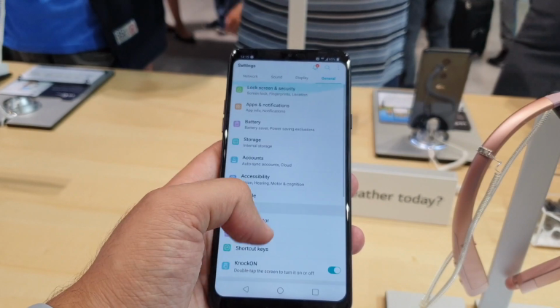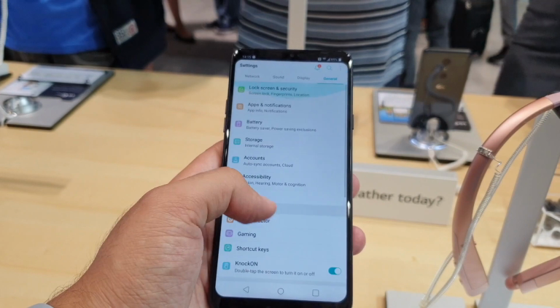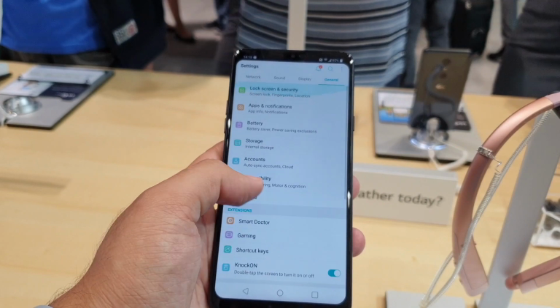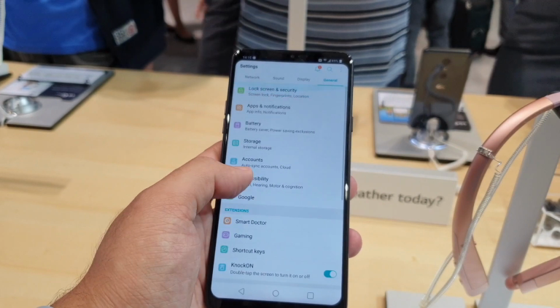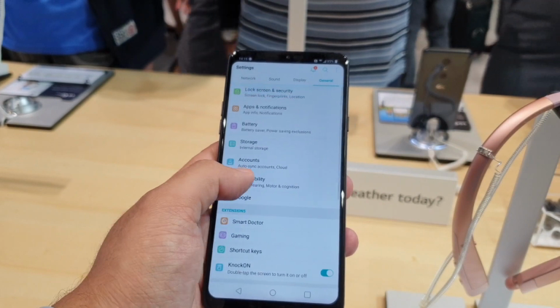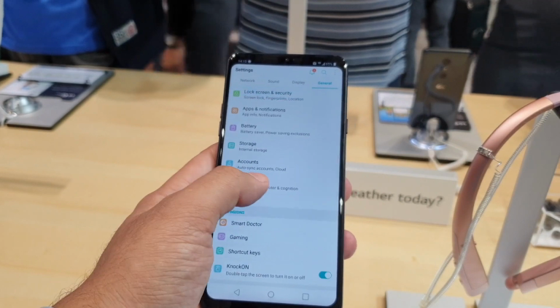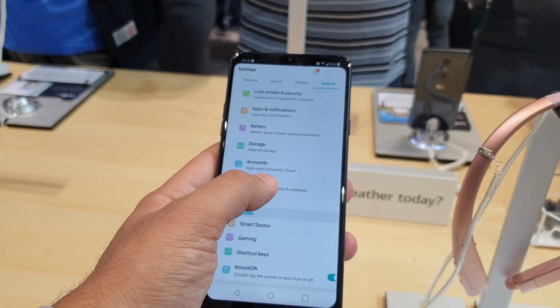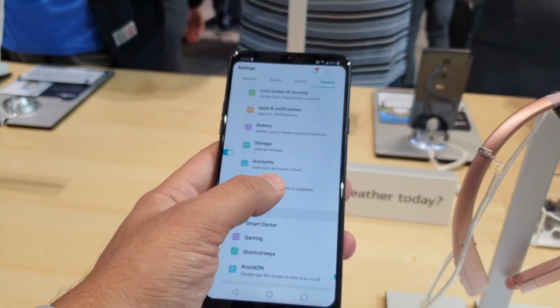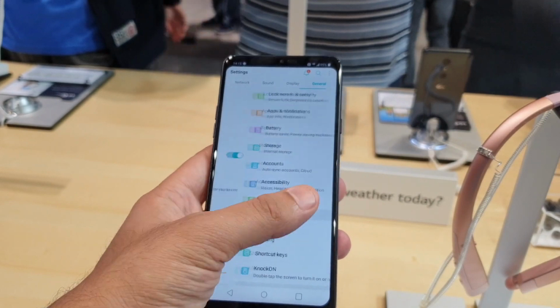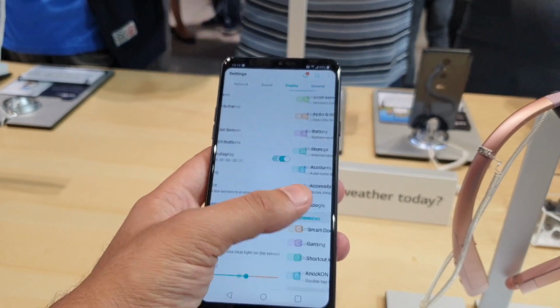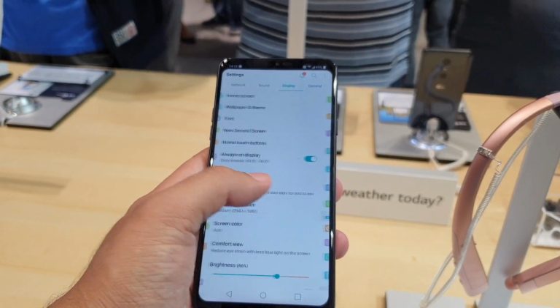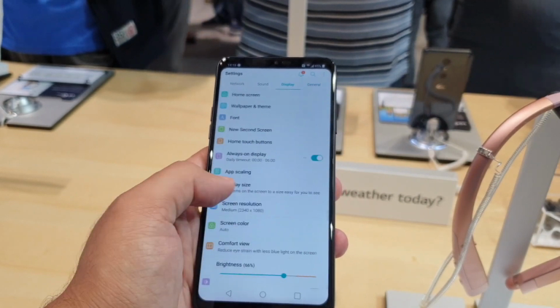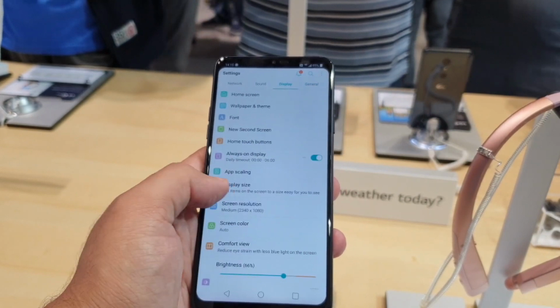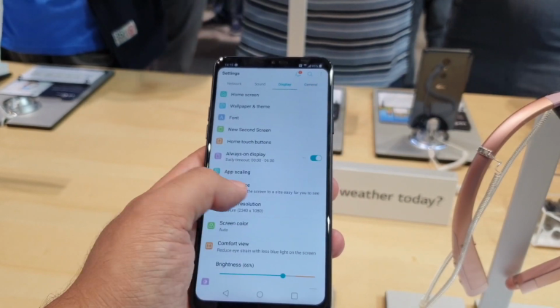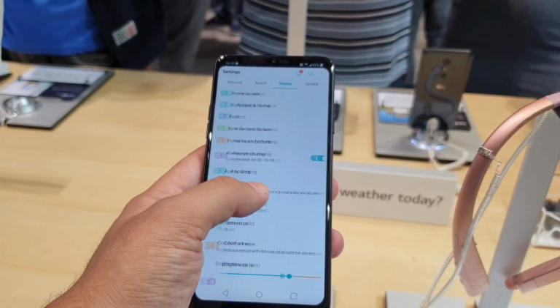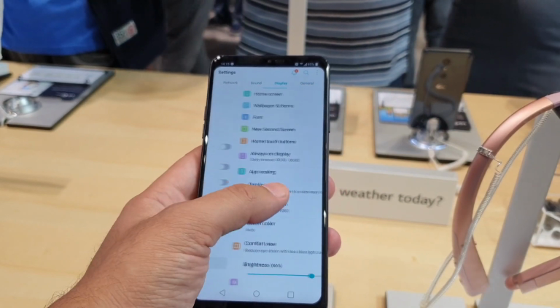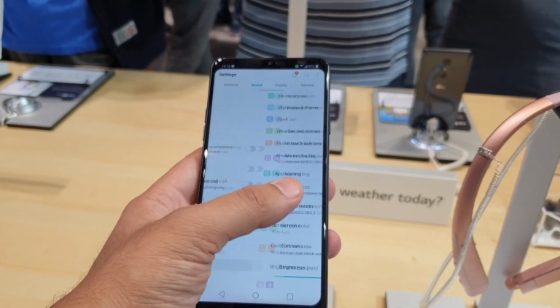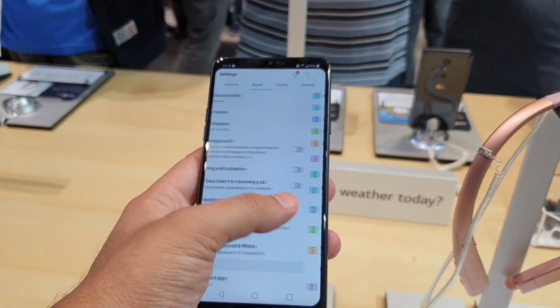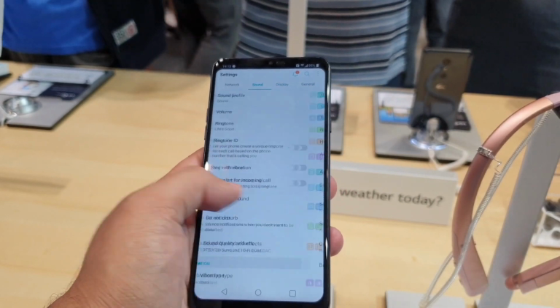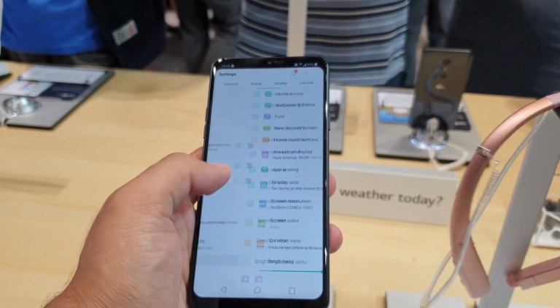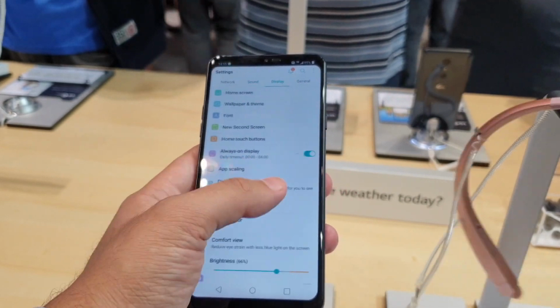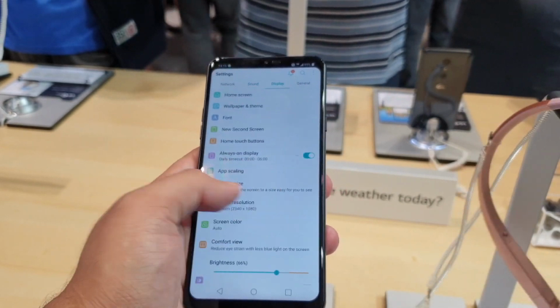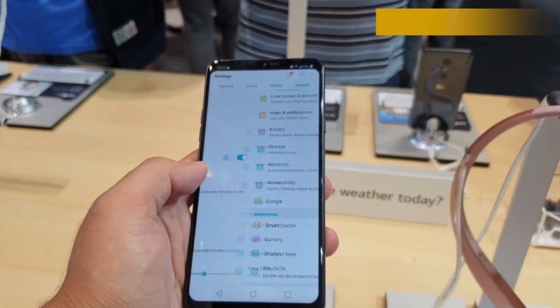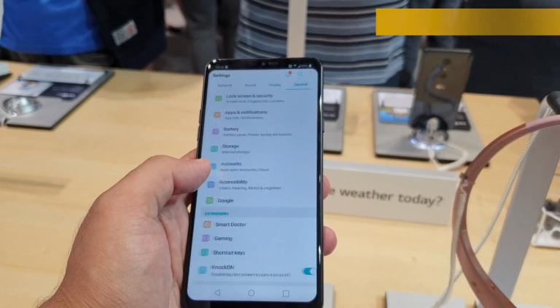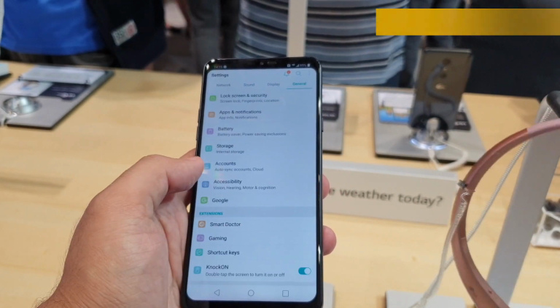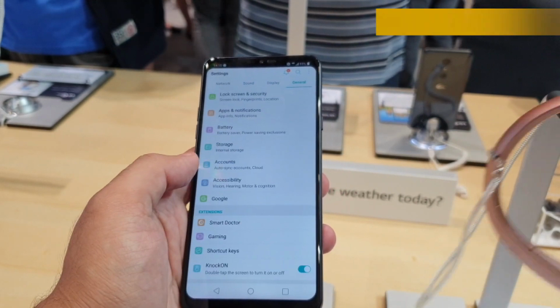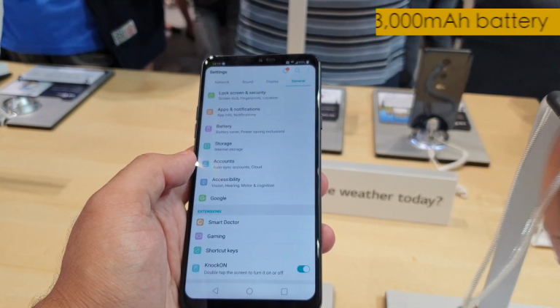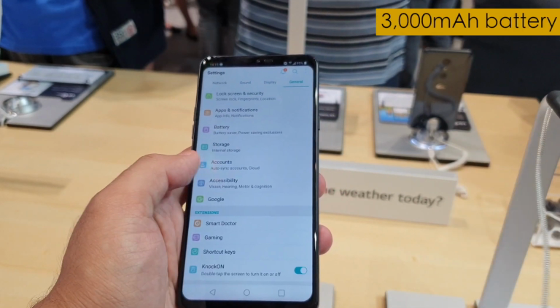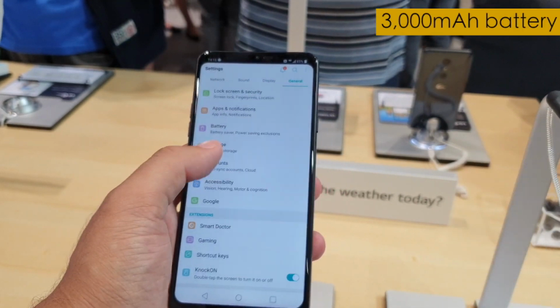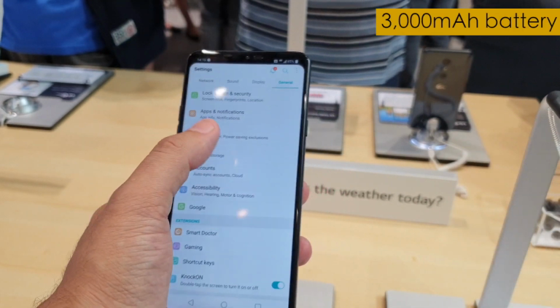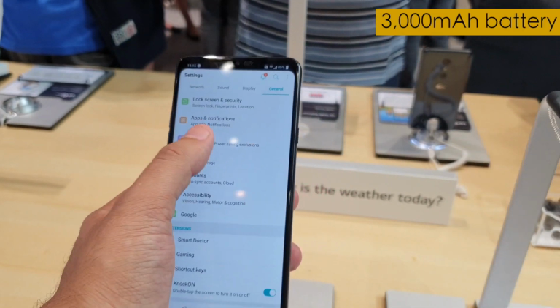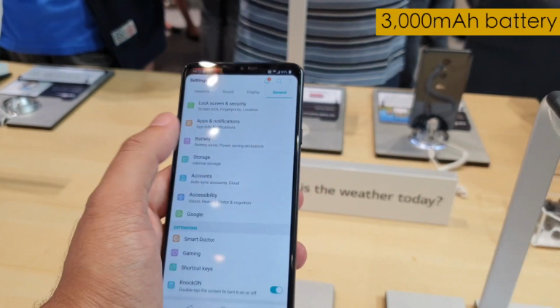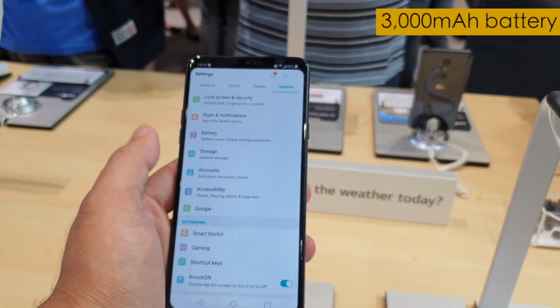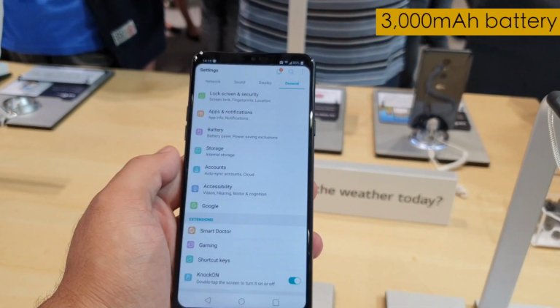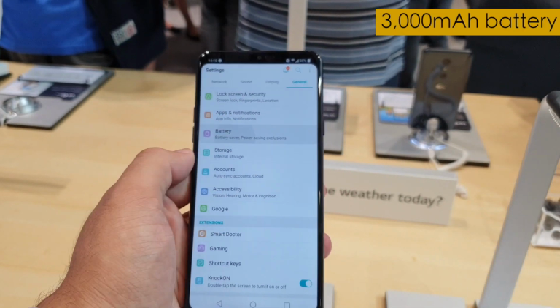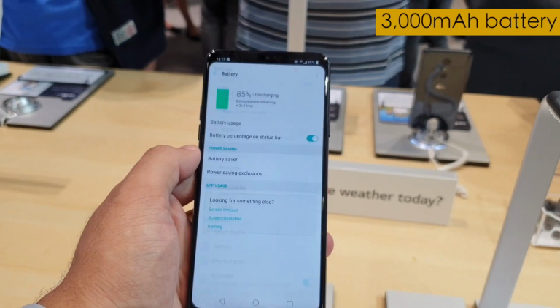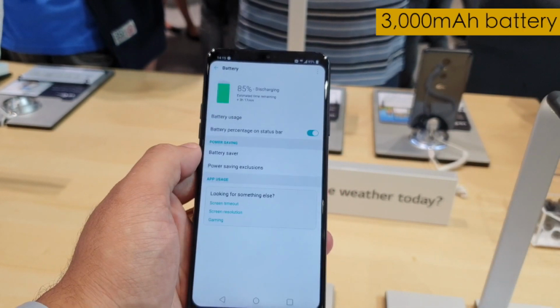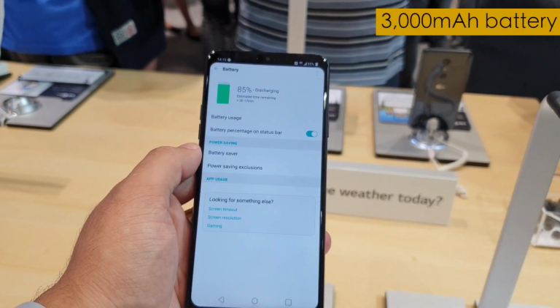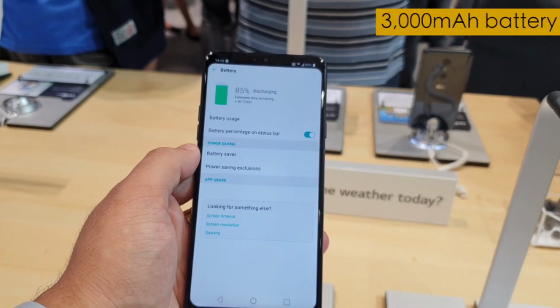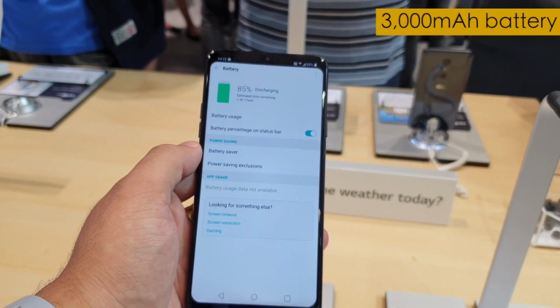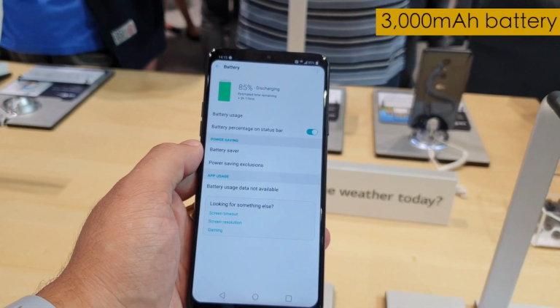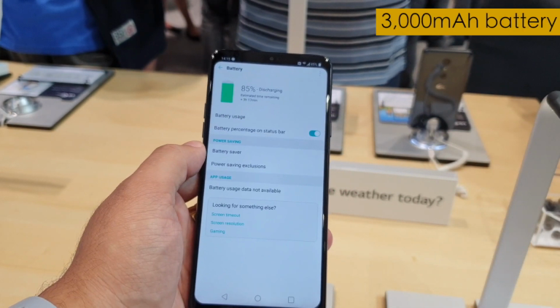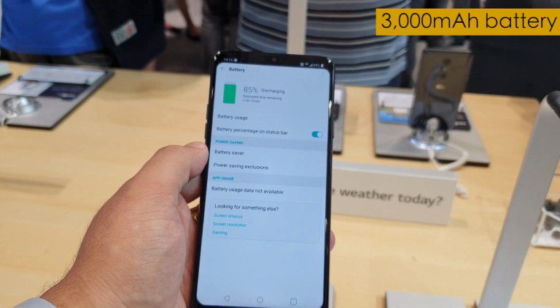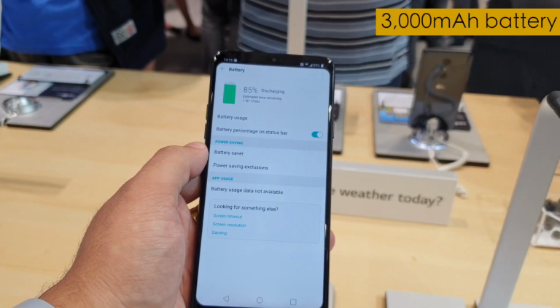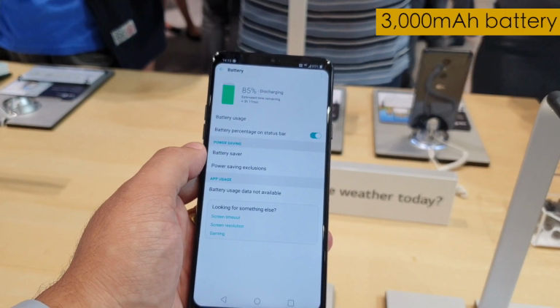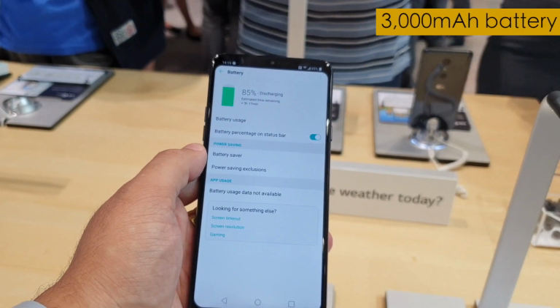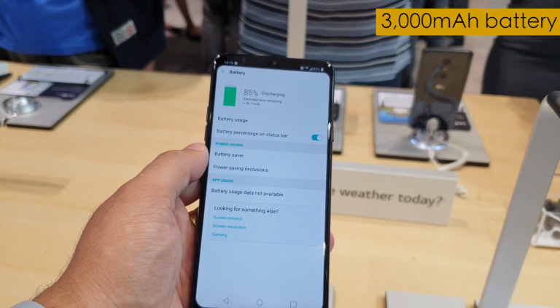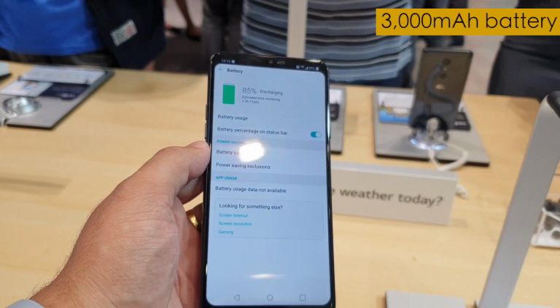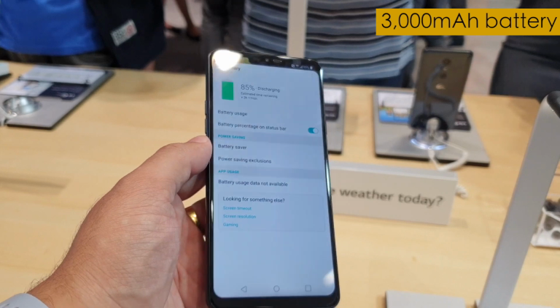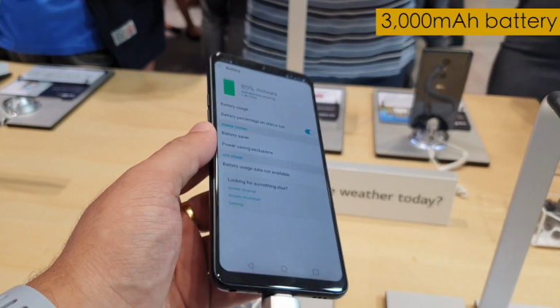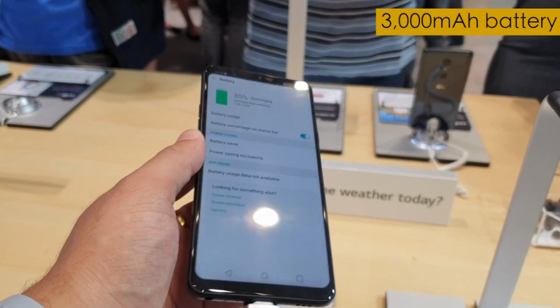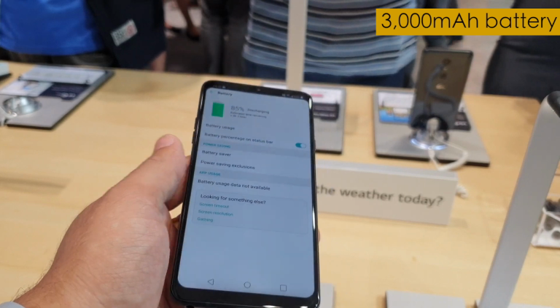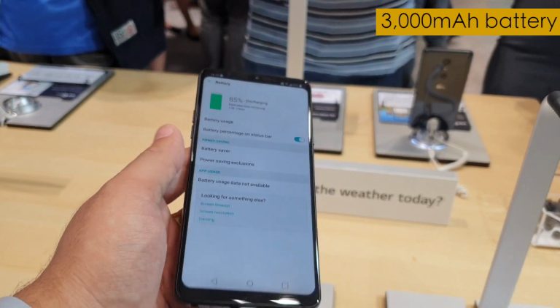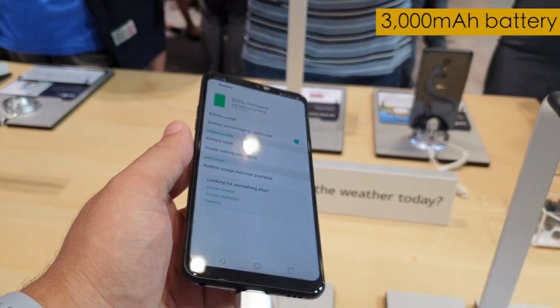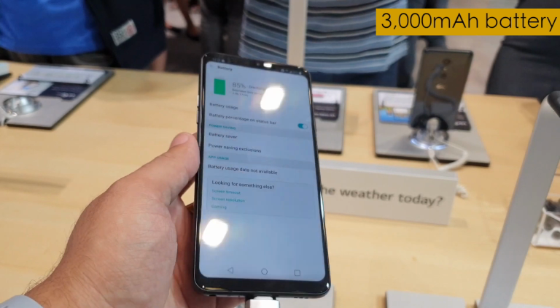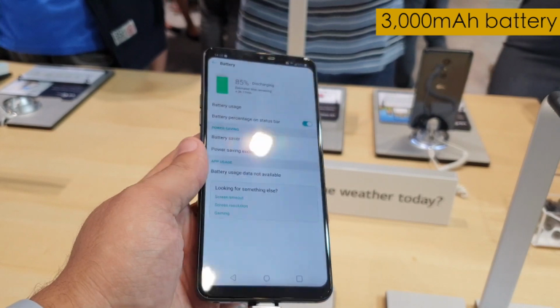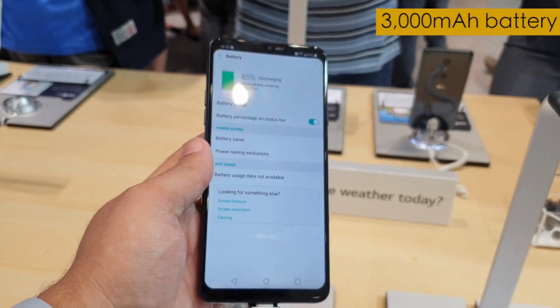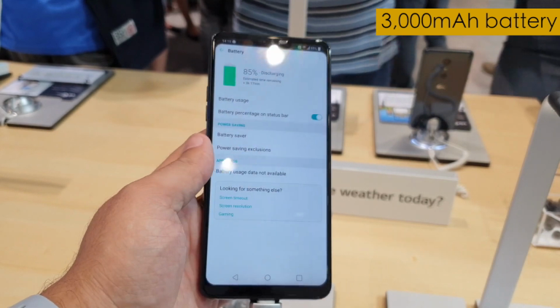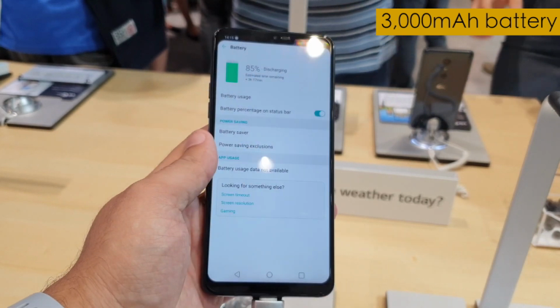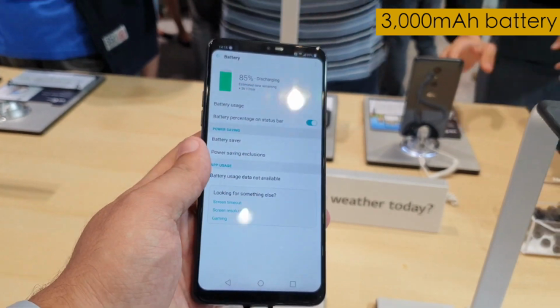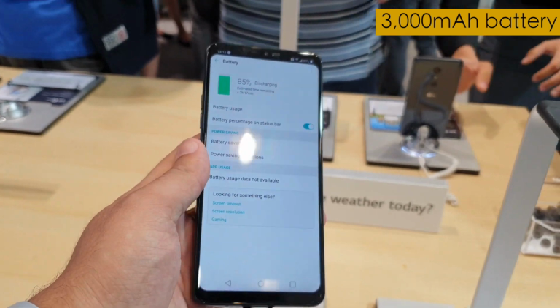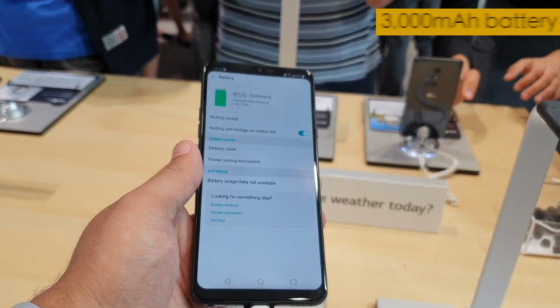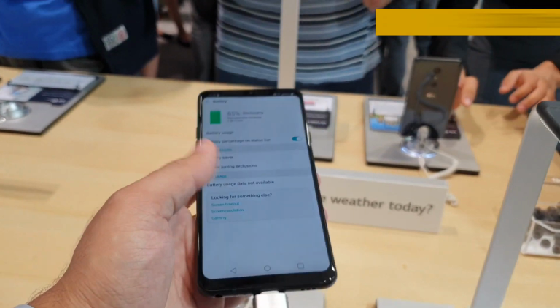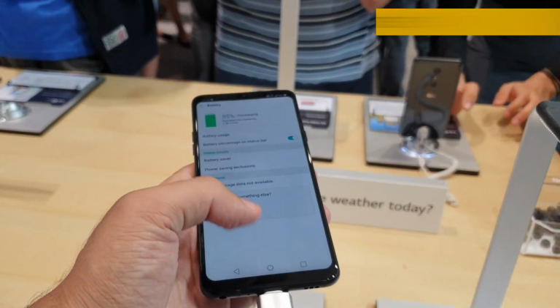Running the show is a 3000 mAh battery, which should see you through an entire day of use with ease.